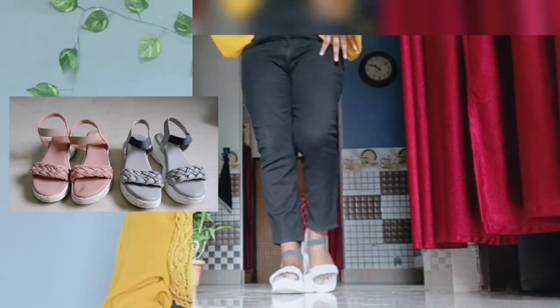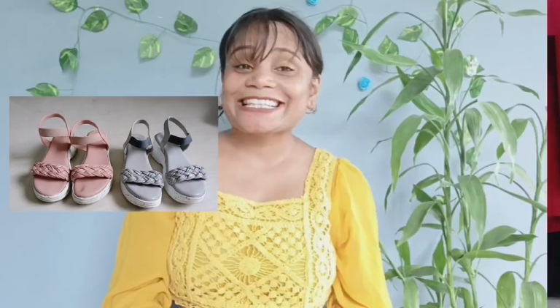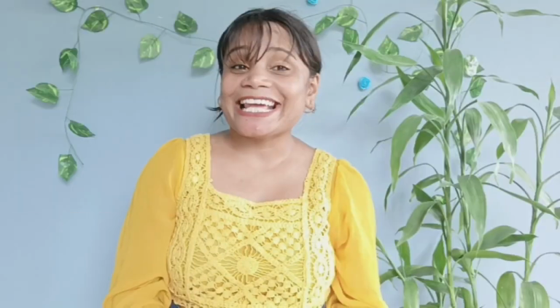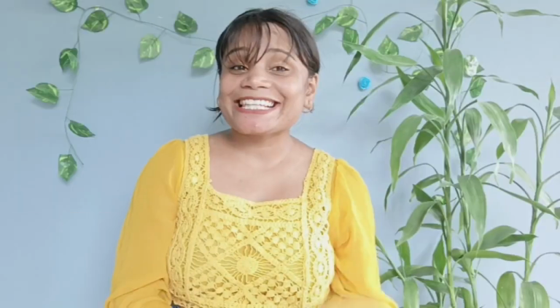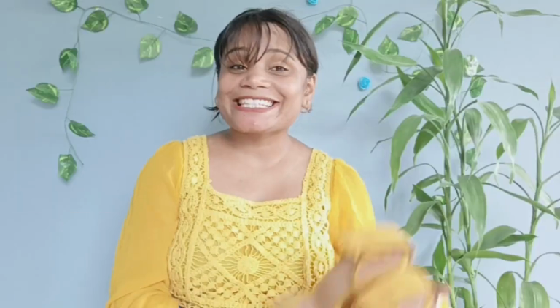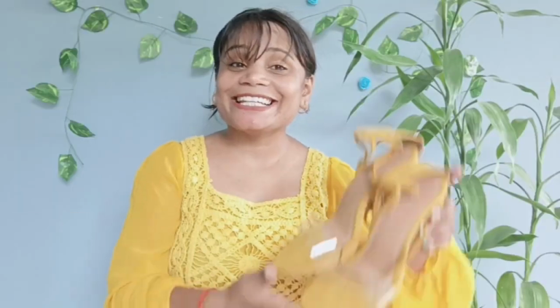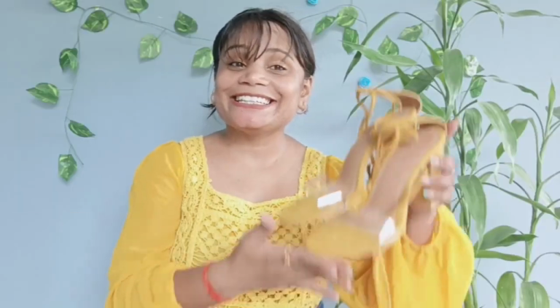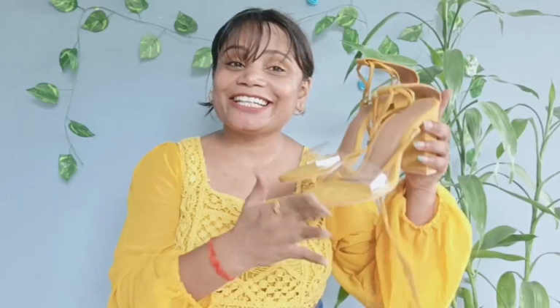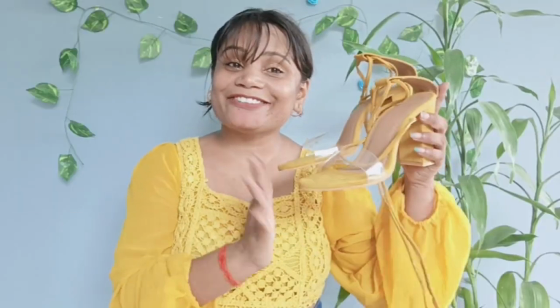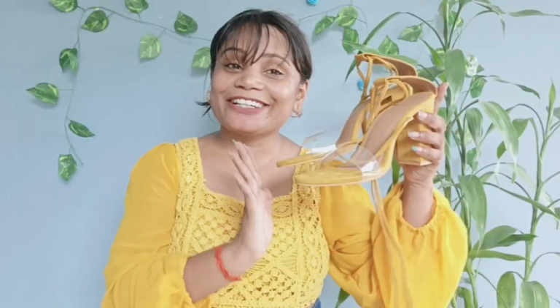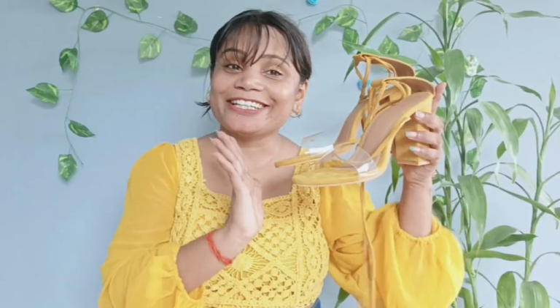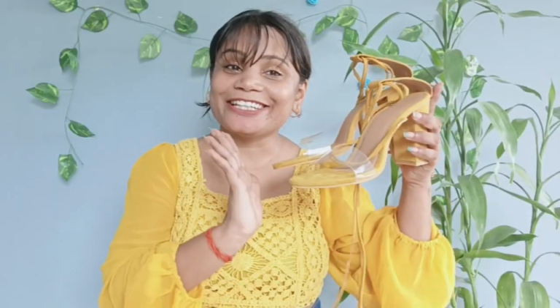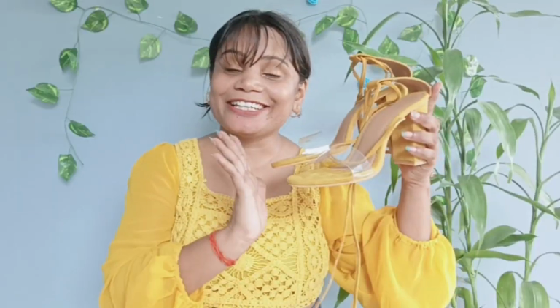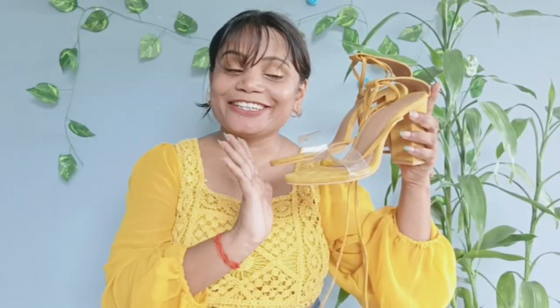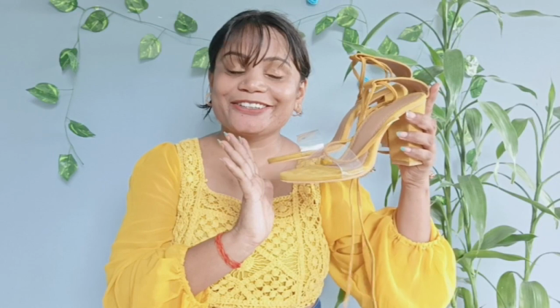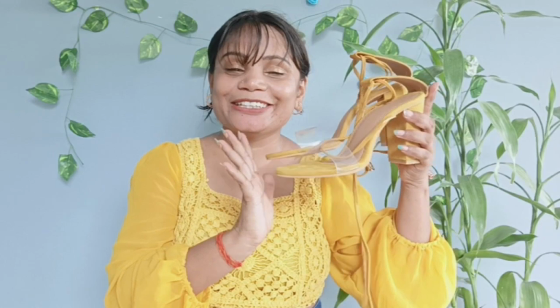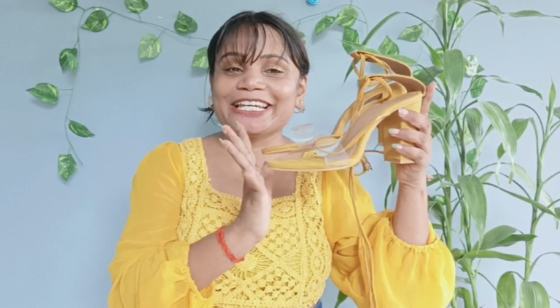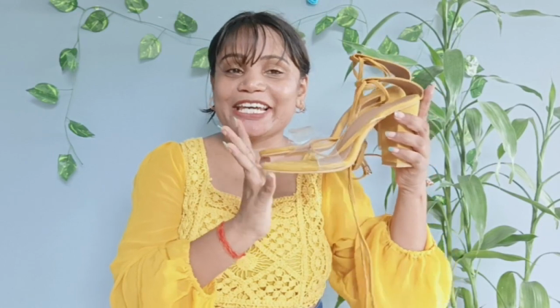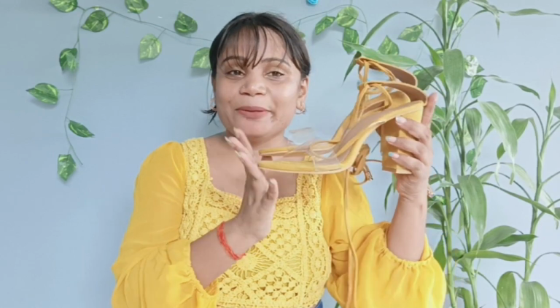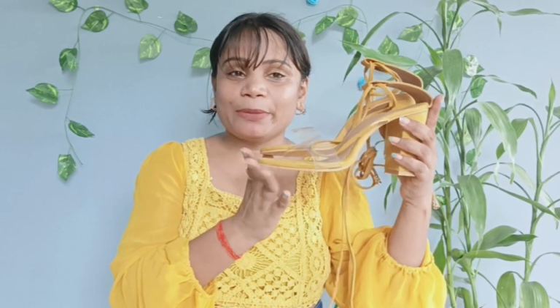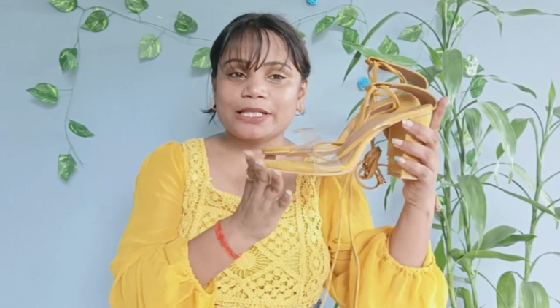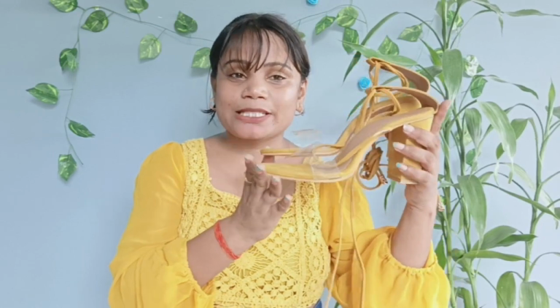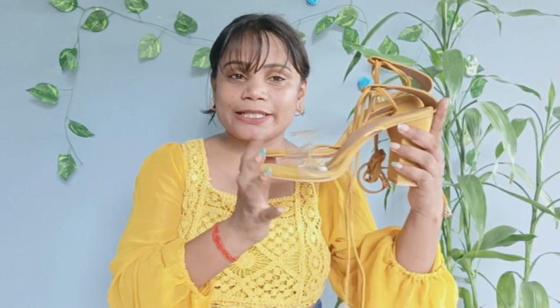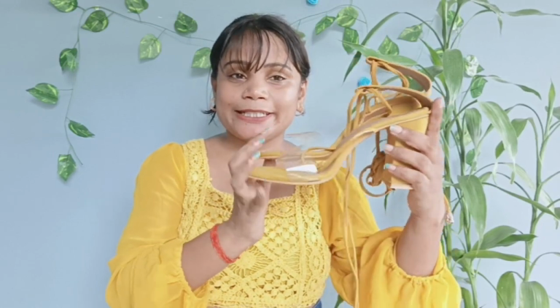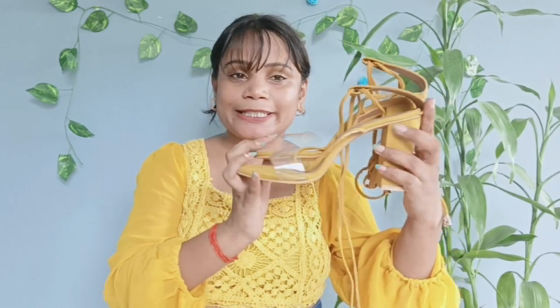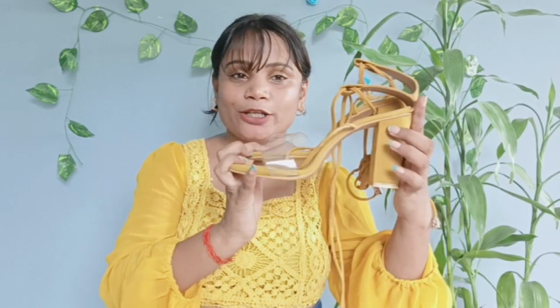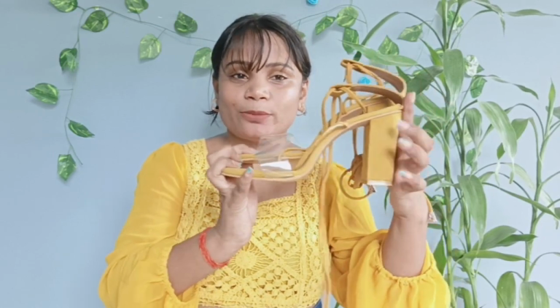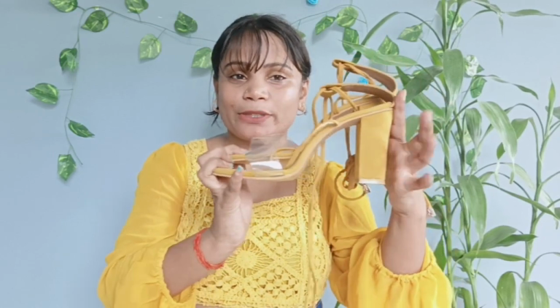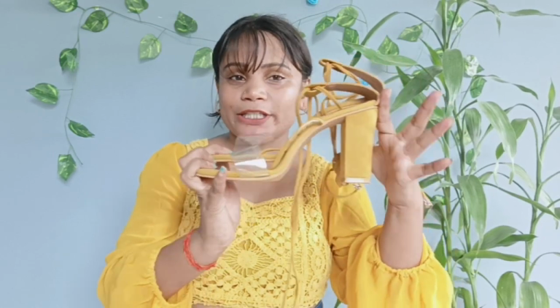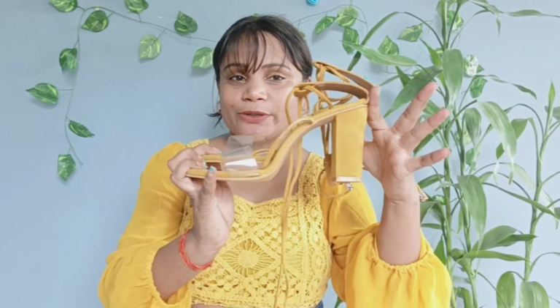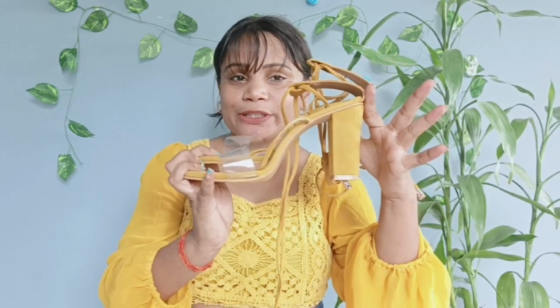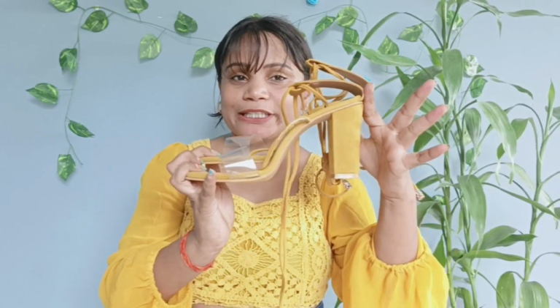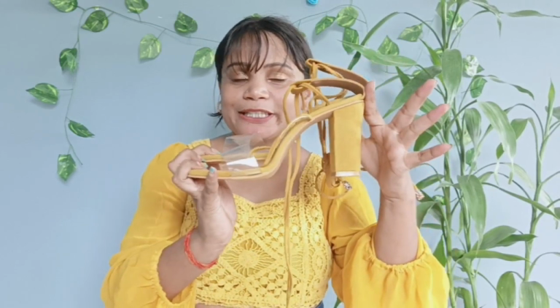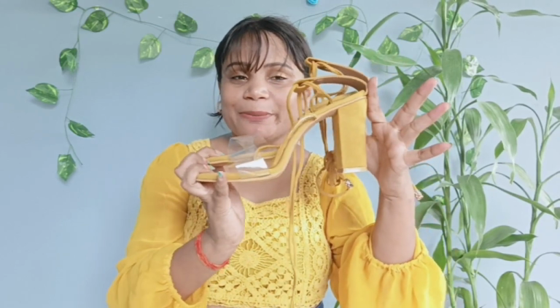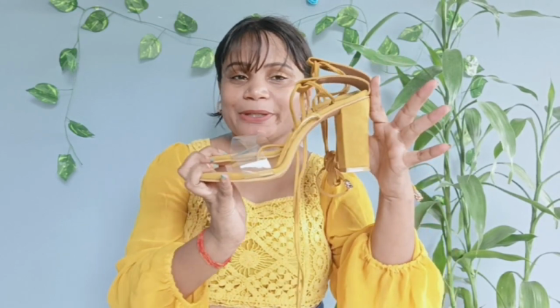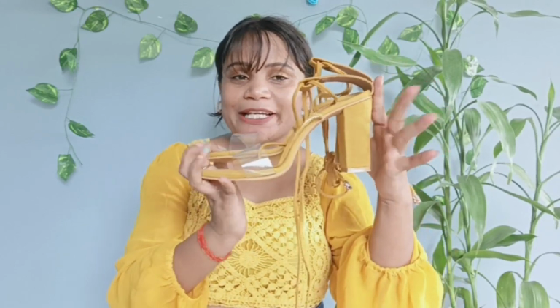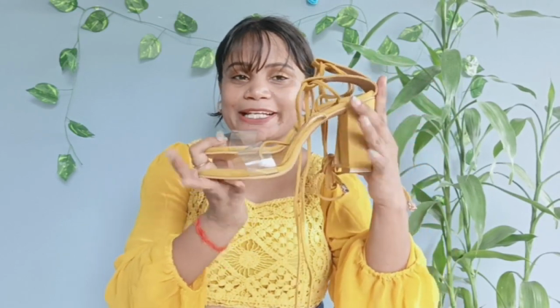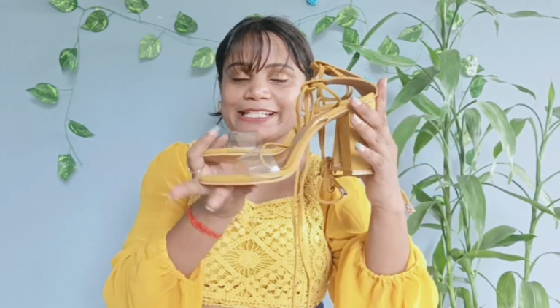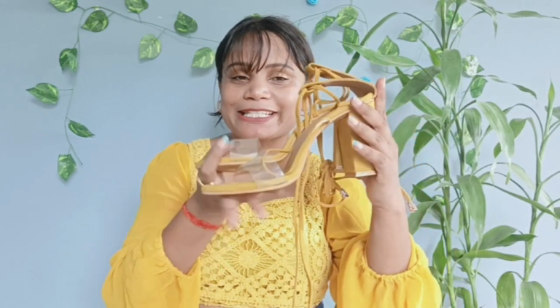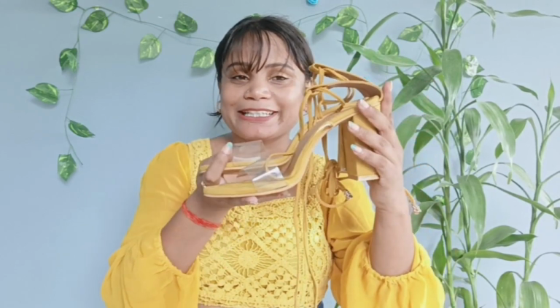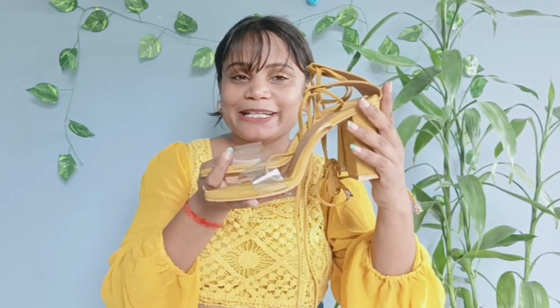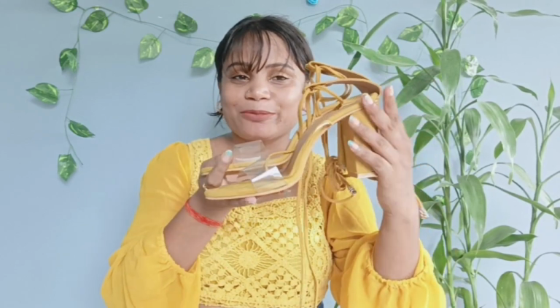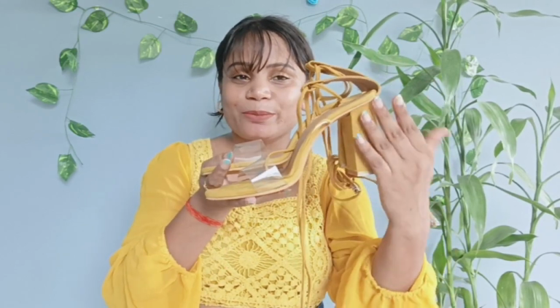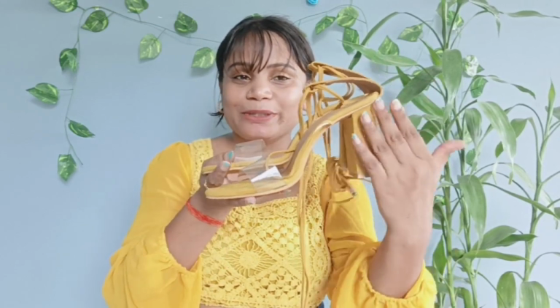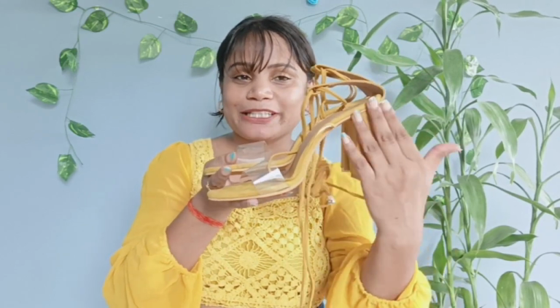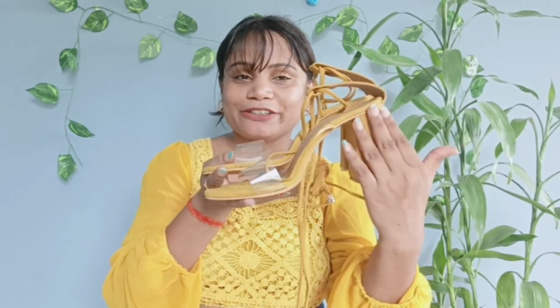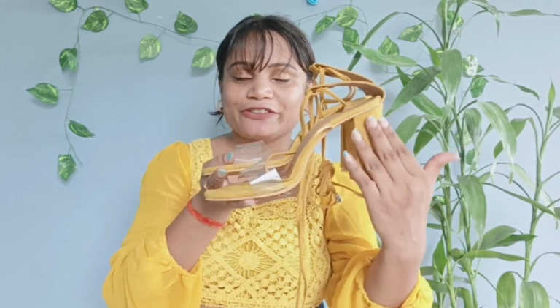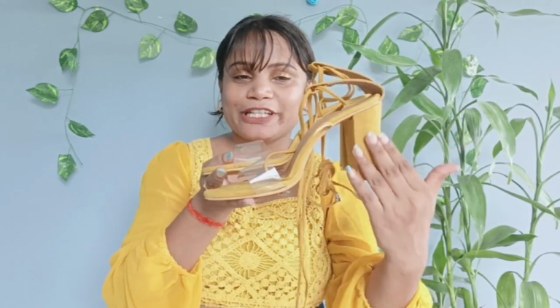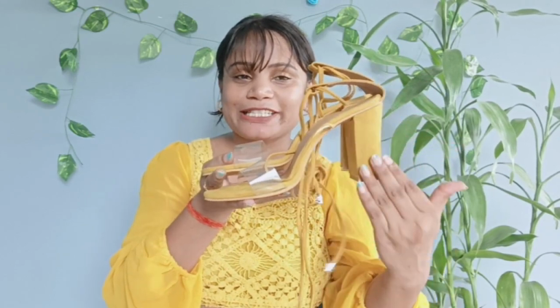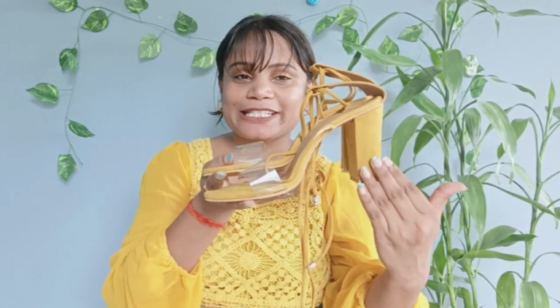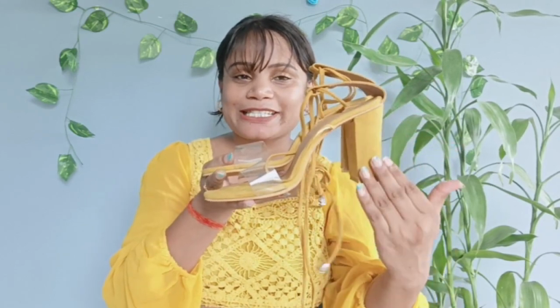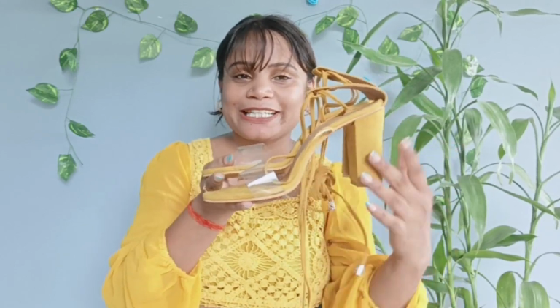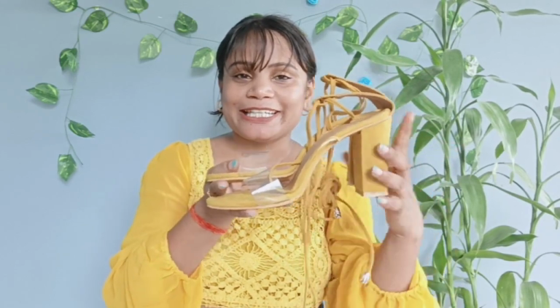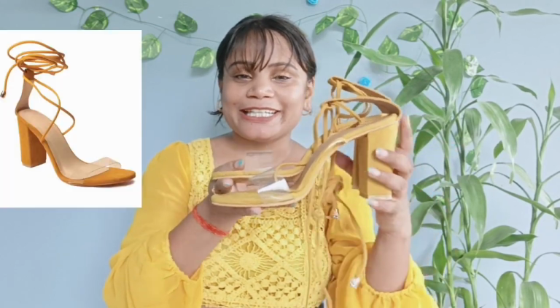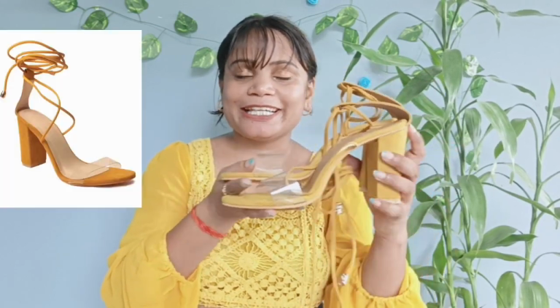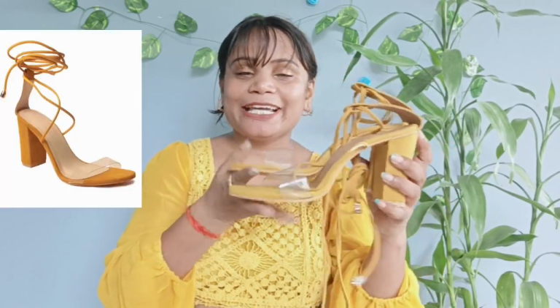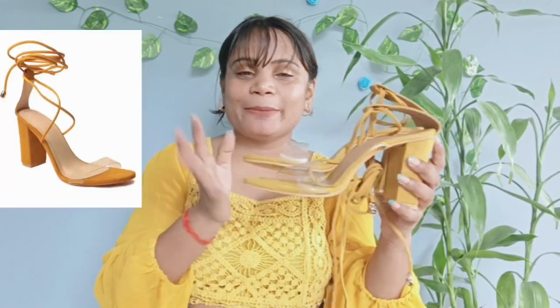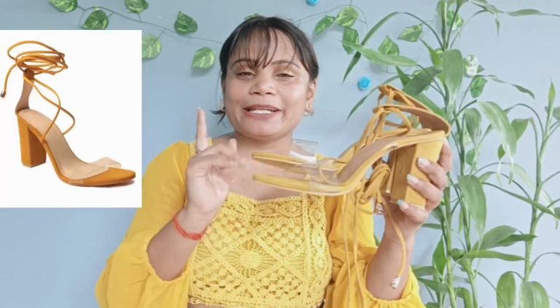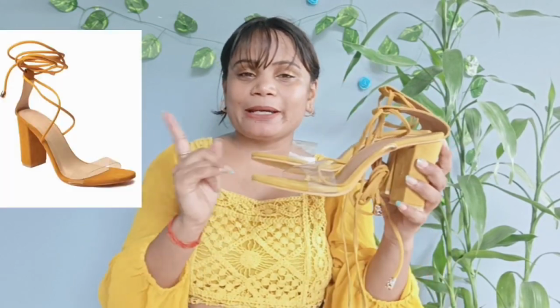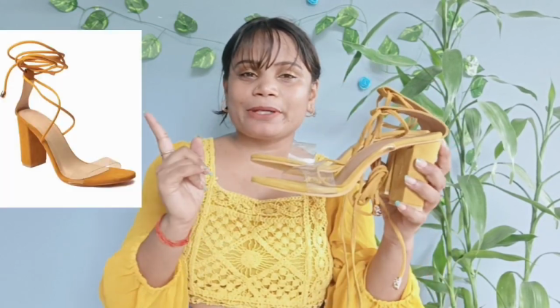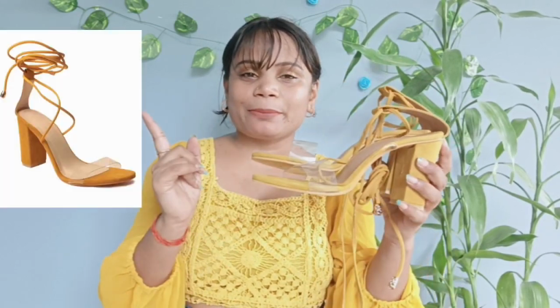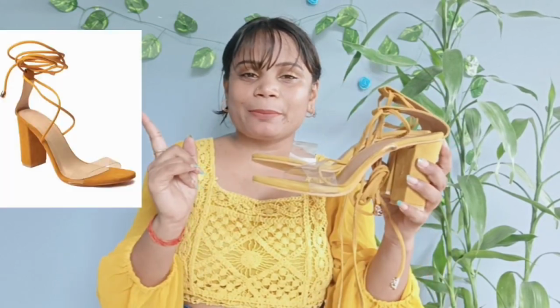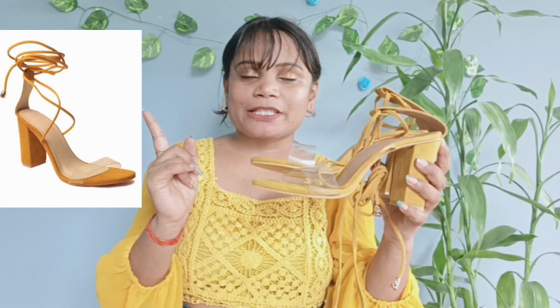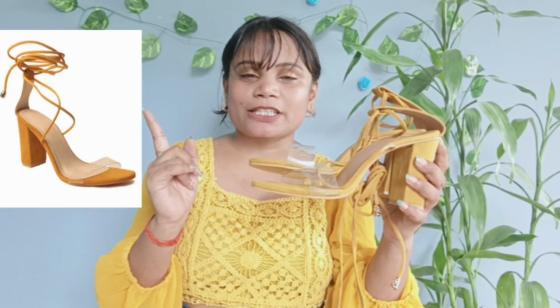Next is this one. This is the mustard yellow — what a love! This is a 3-inch heel. You can see a picture here.